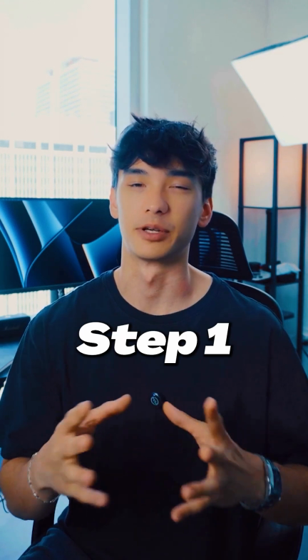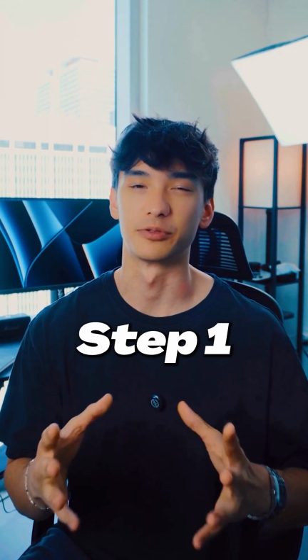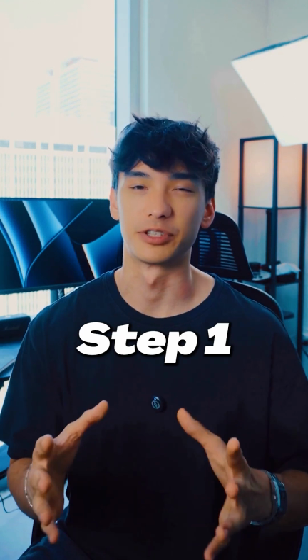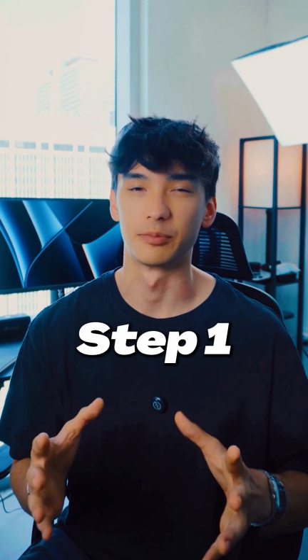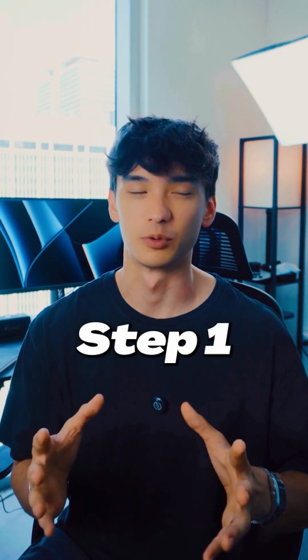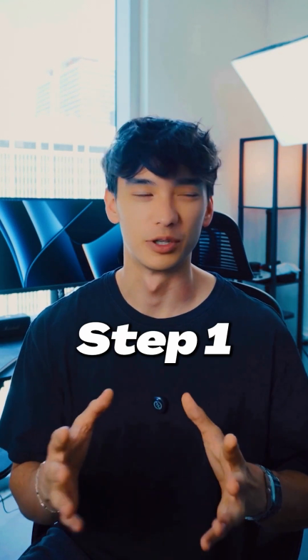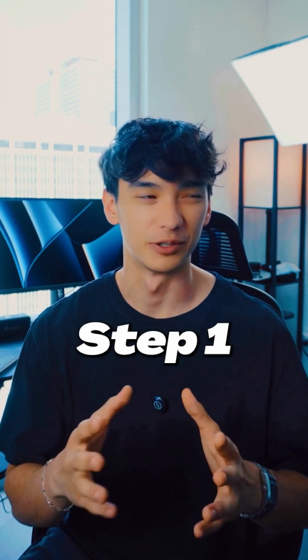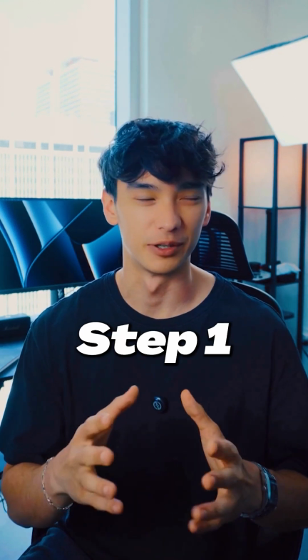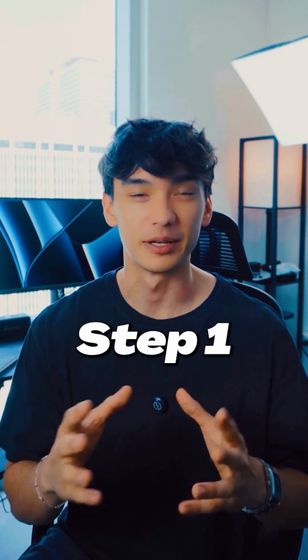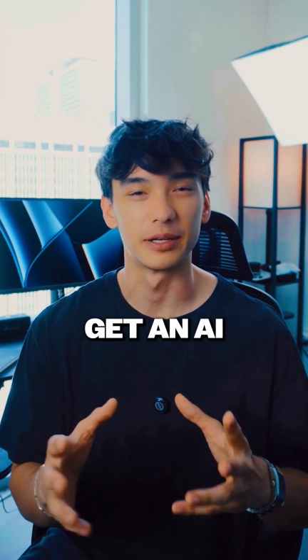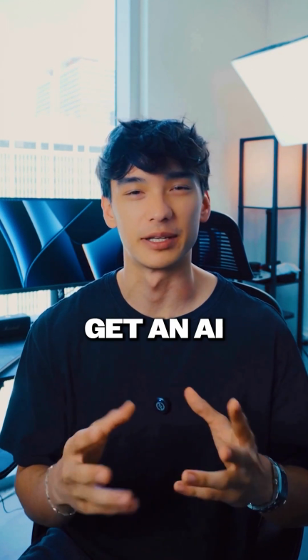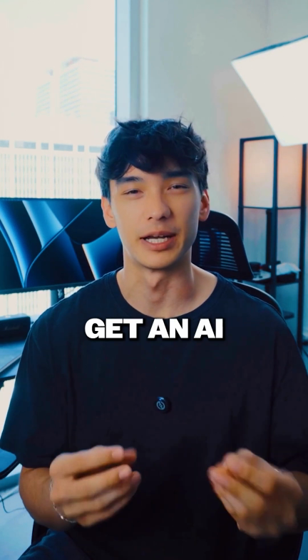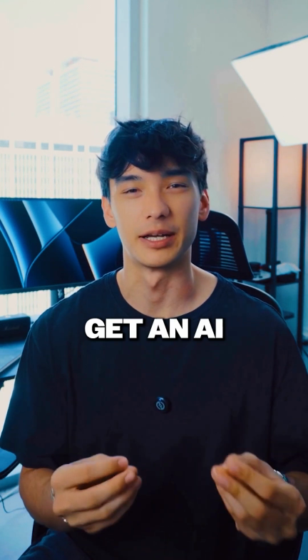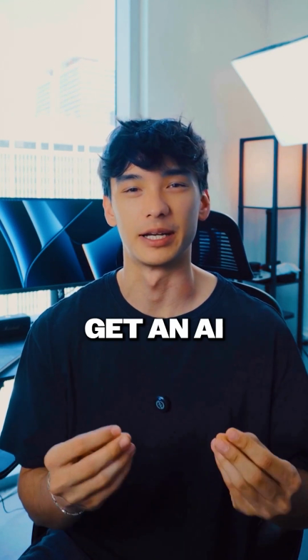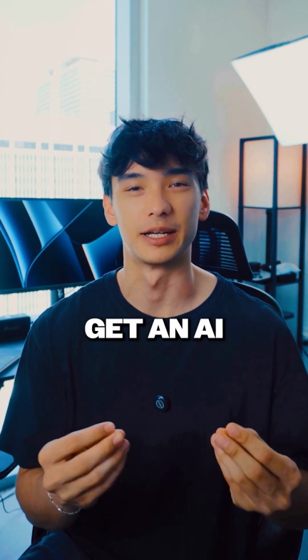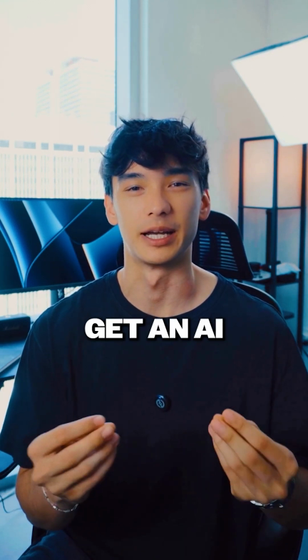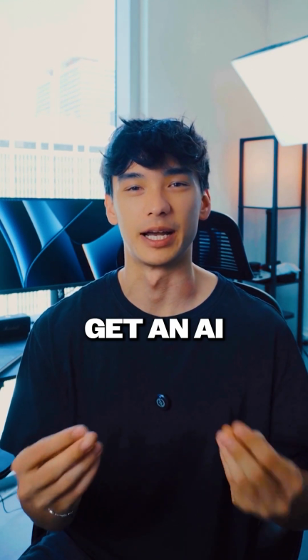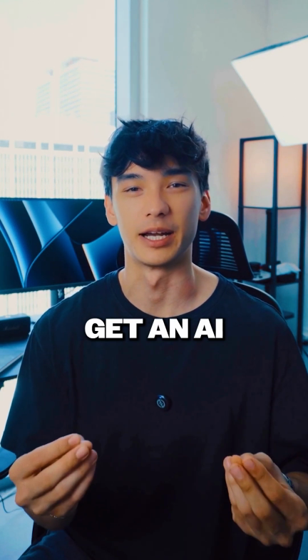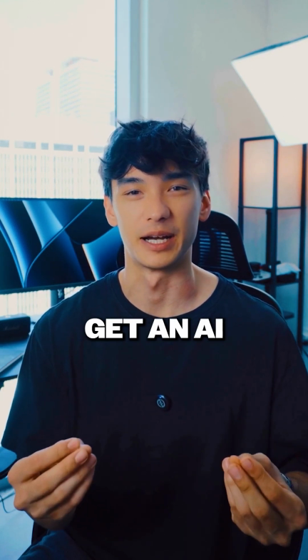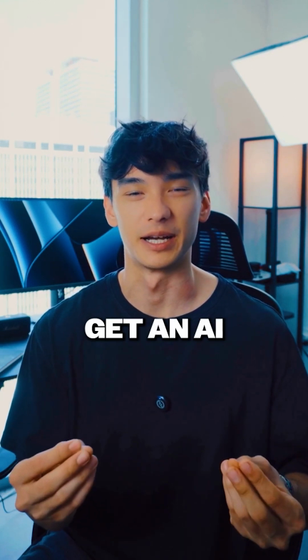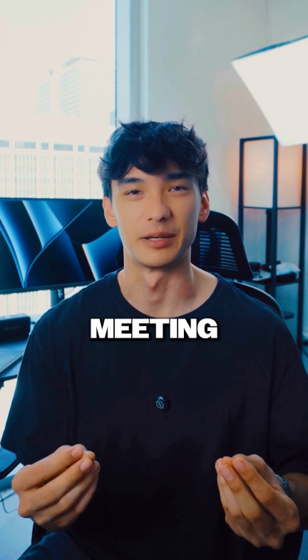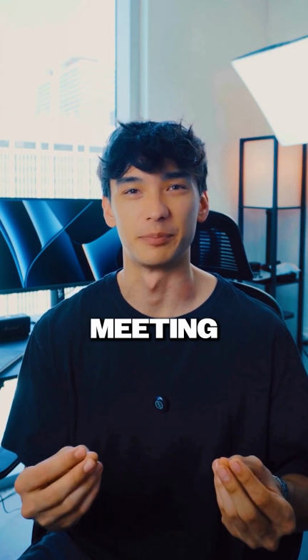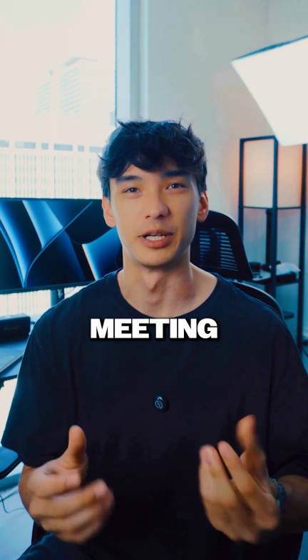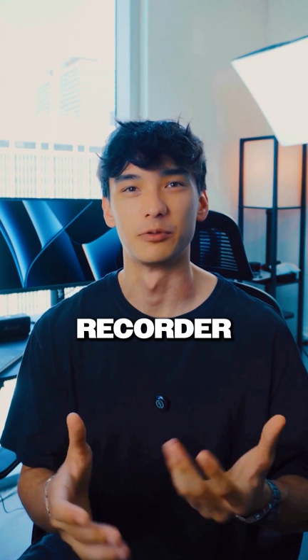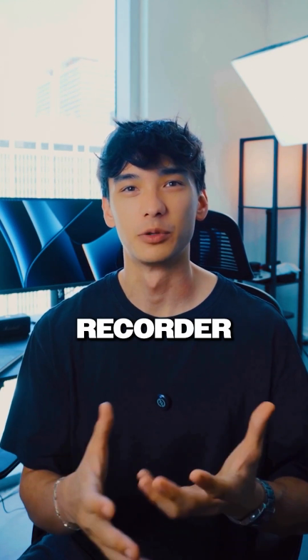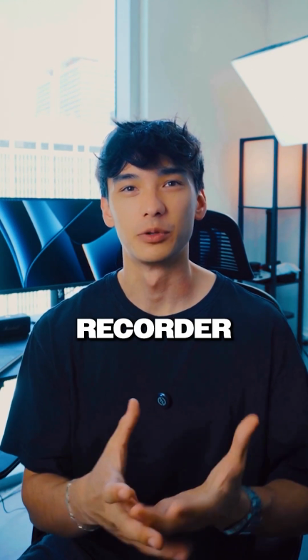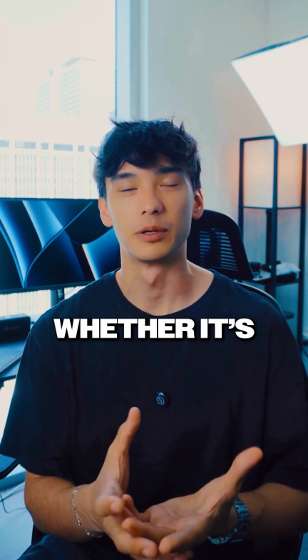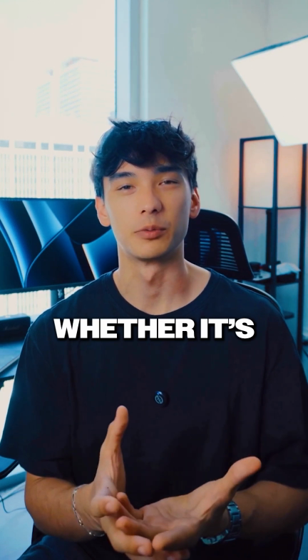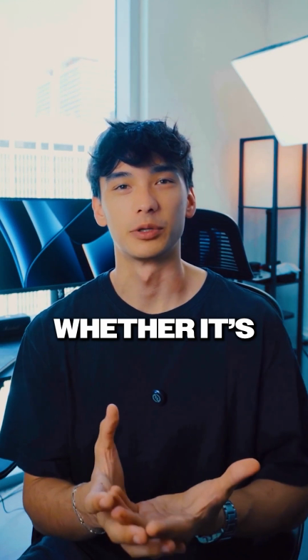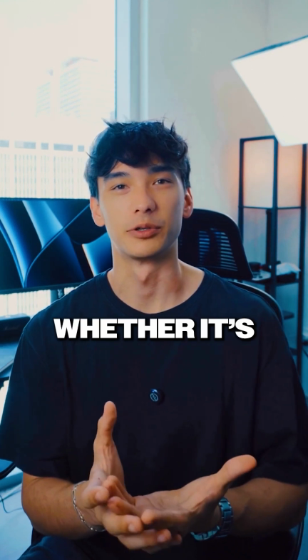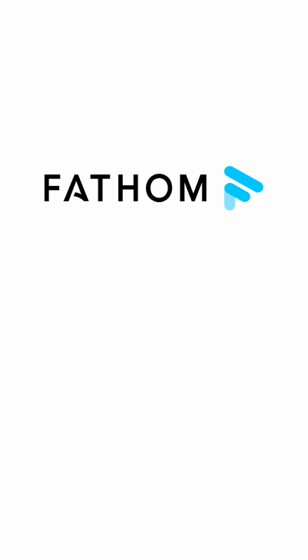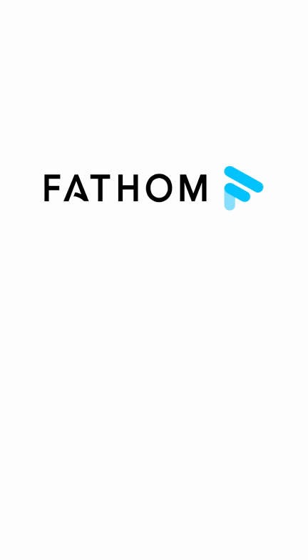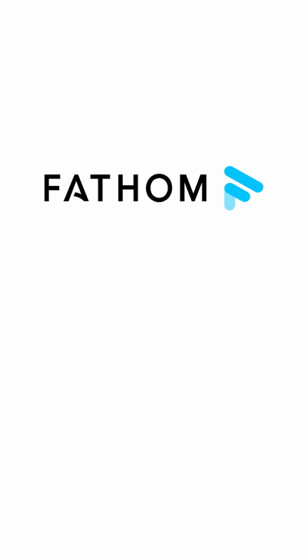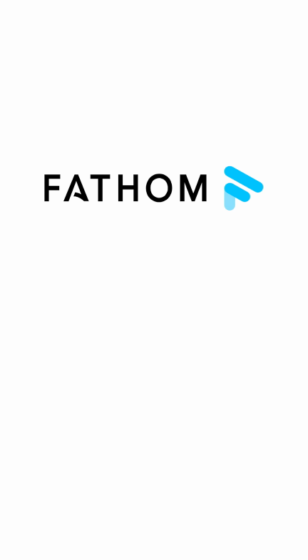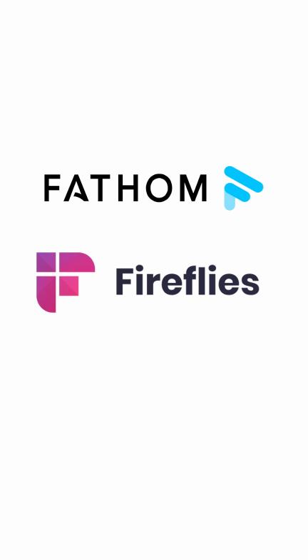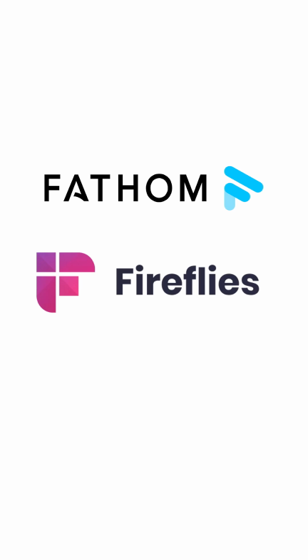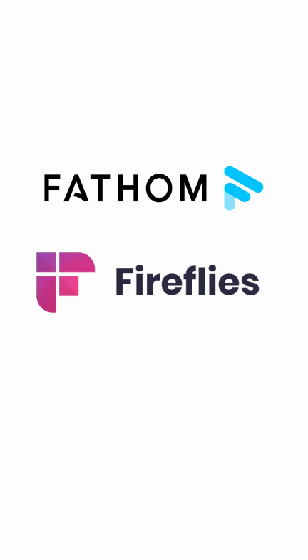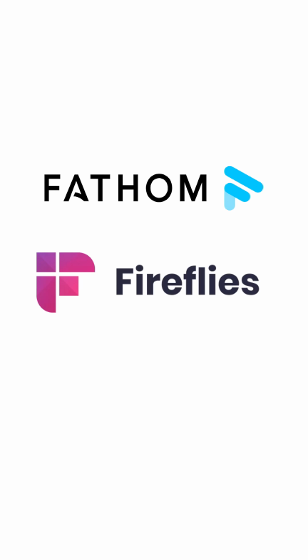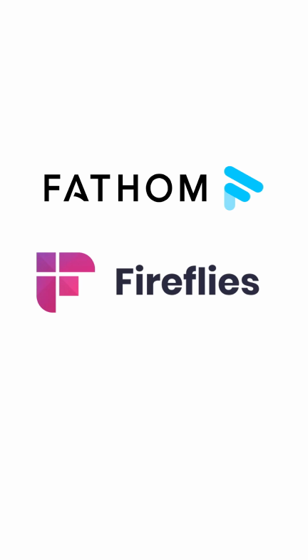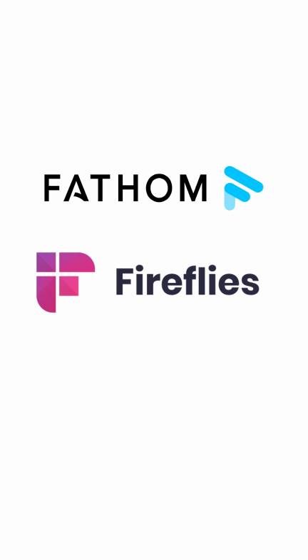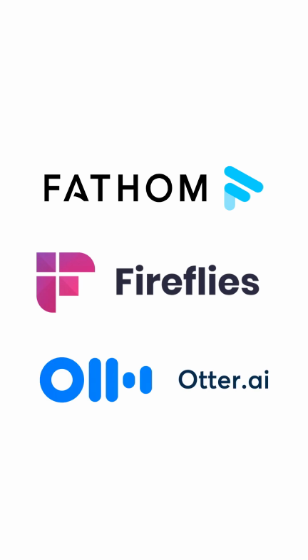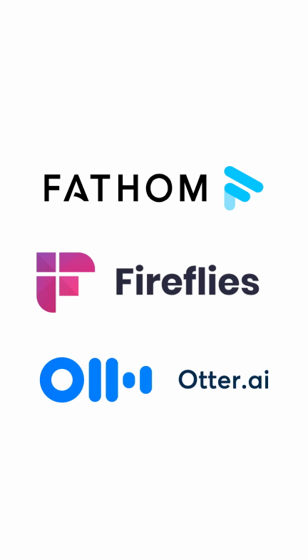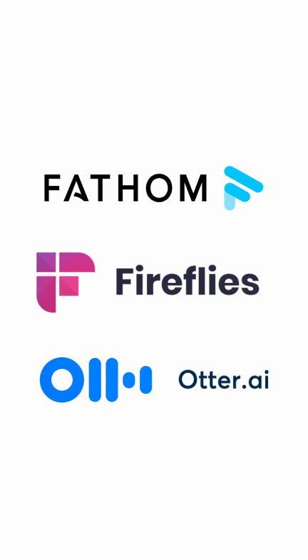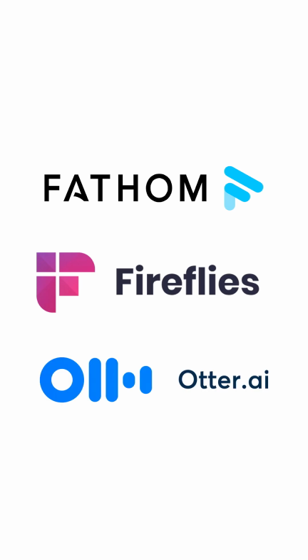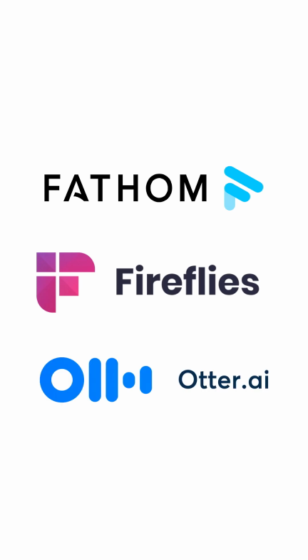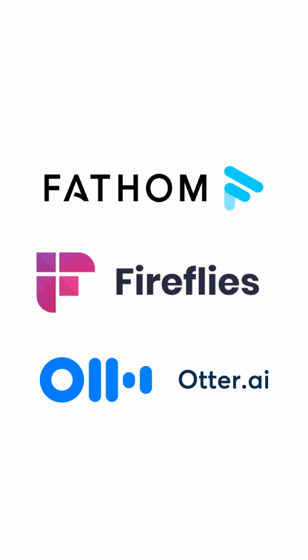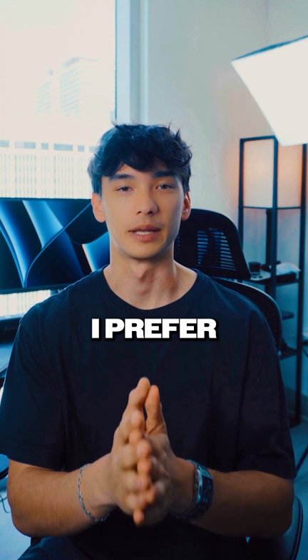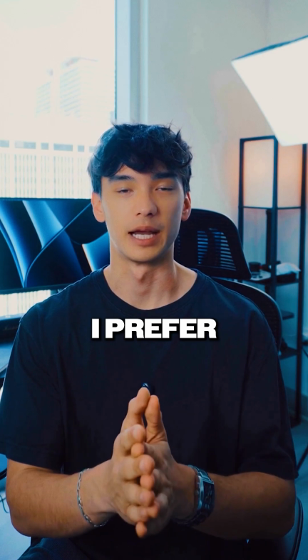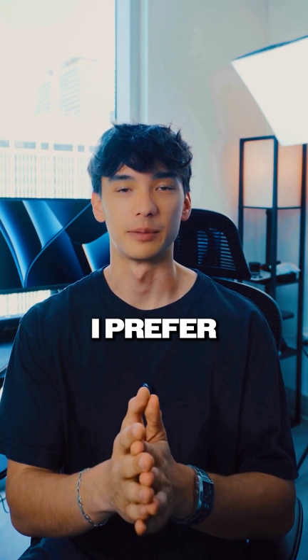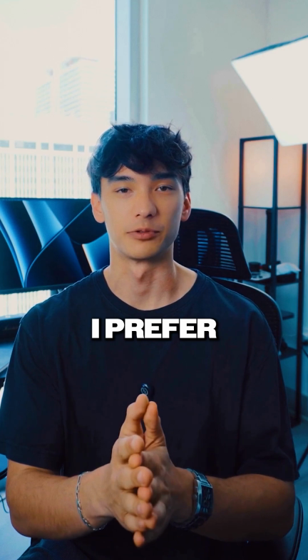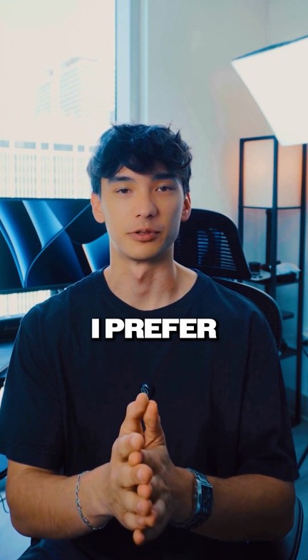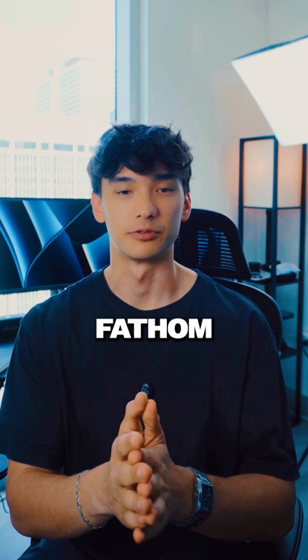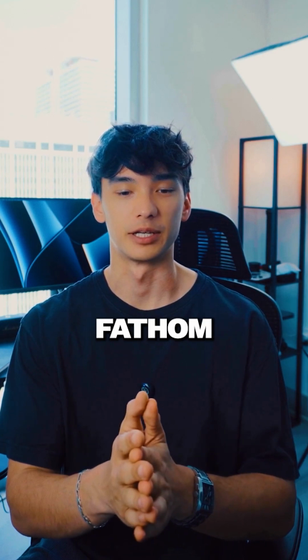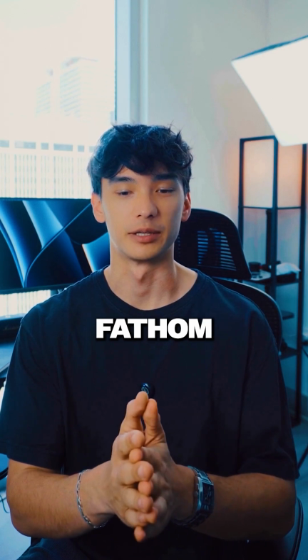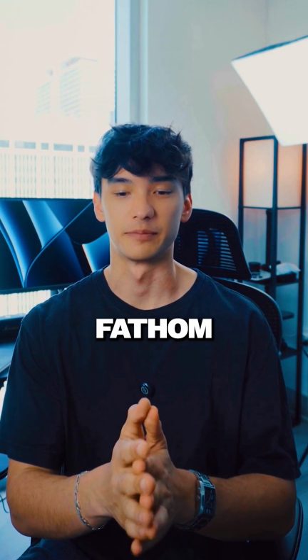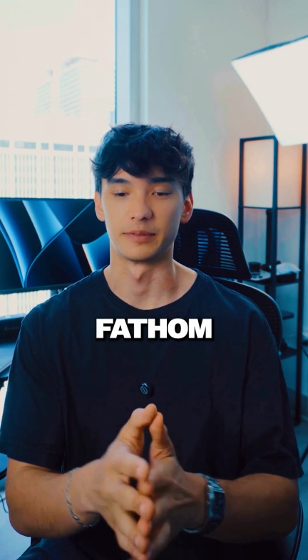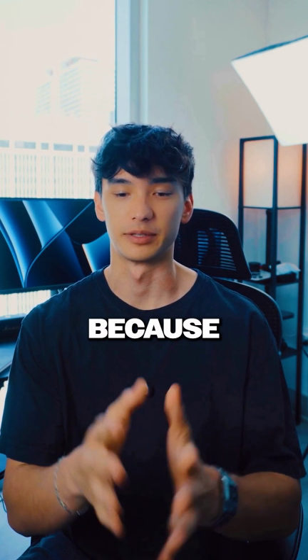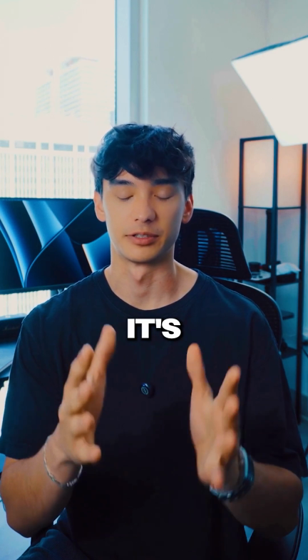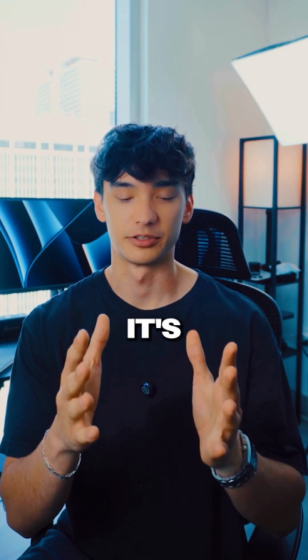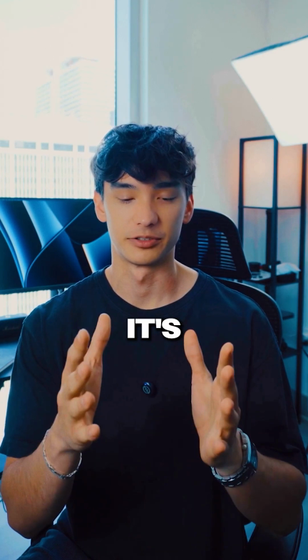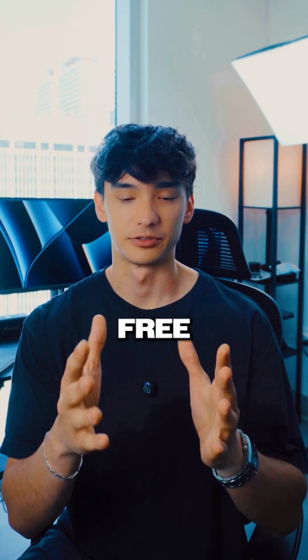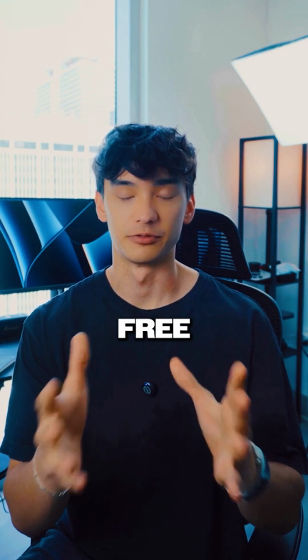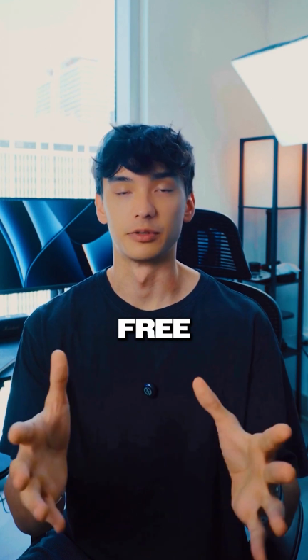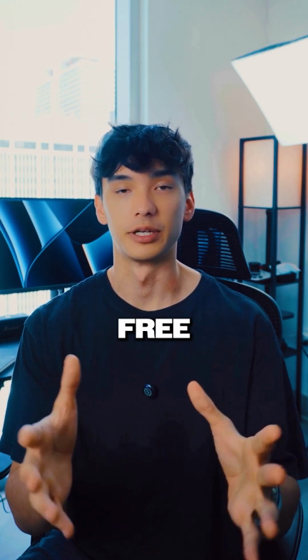Step one: get an AI meeting recorder — whether it's Fathom, Fireflies, or Otter. I prefer Fathom because it's free.